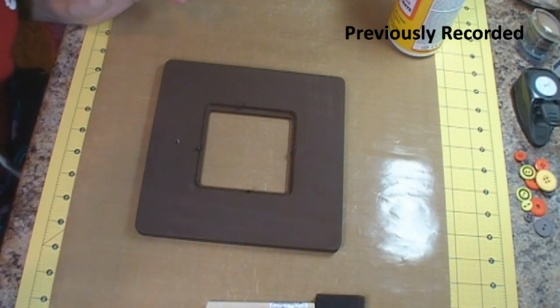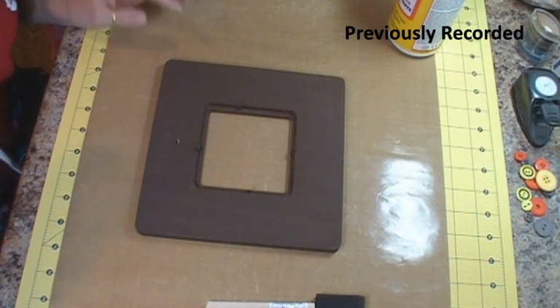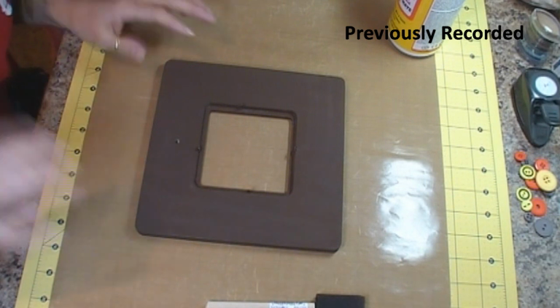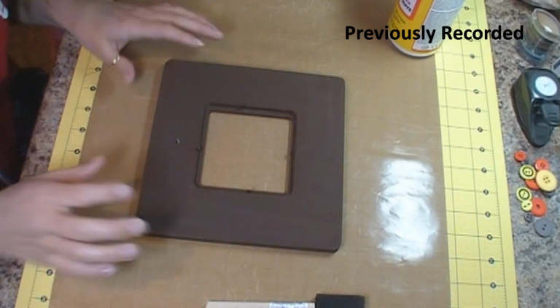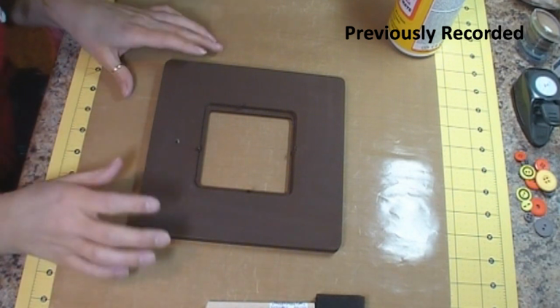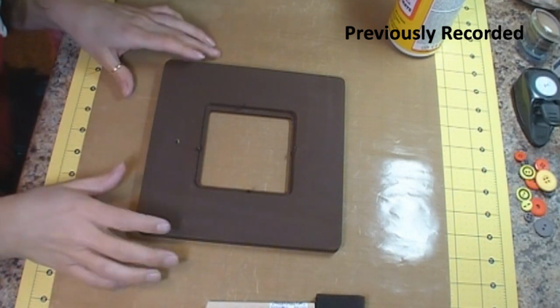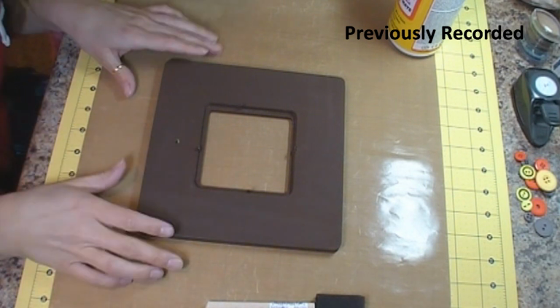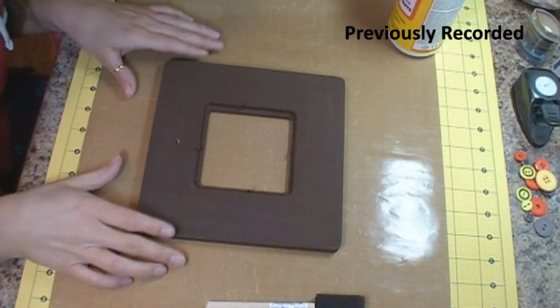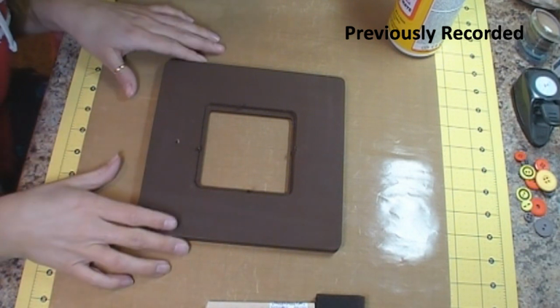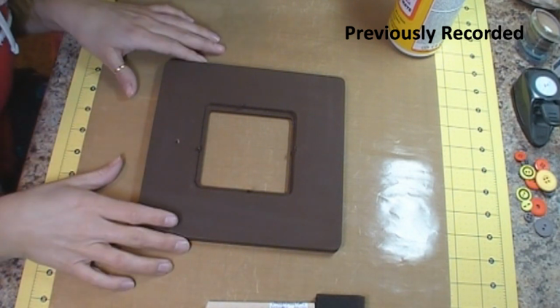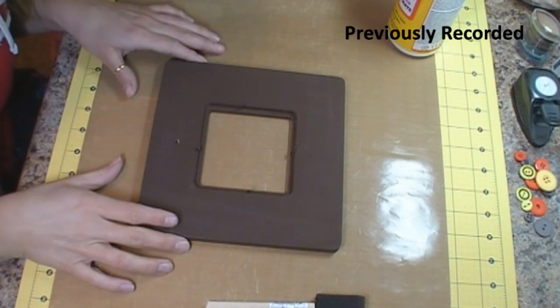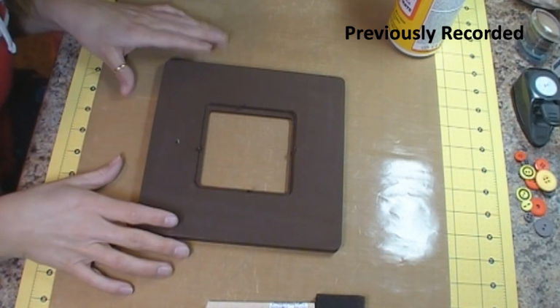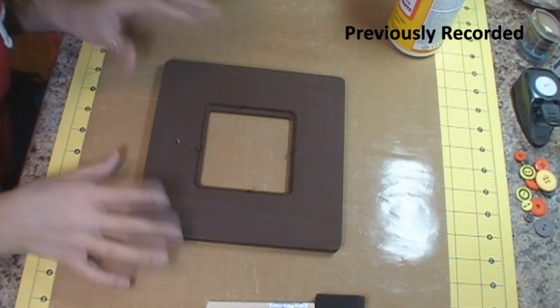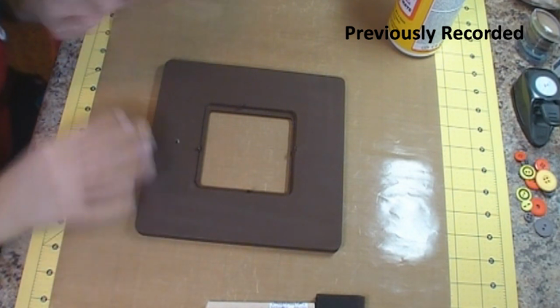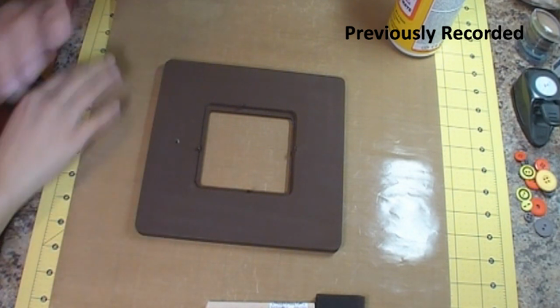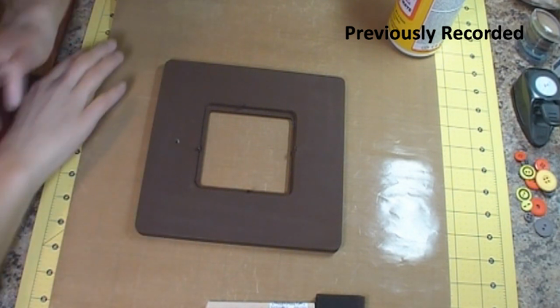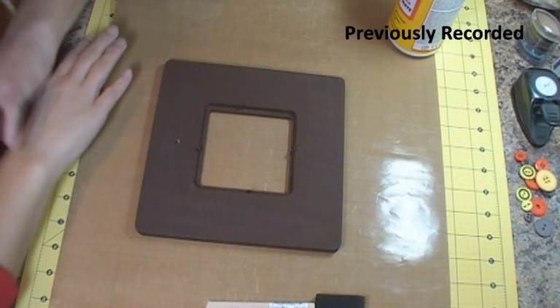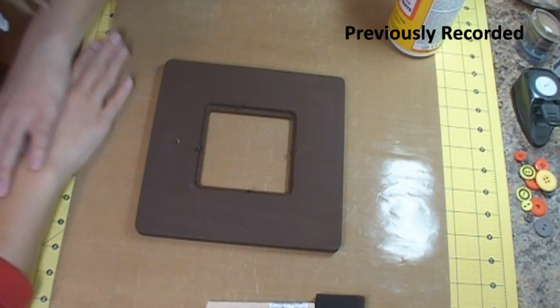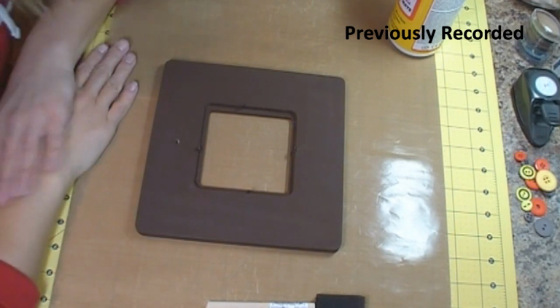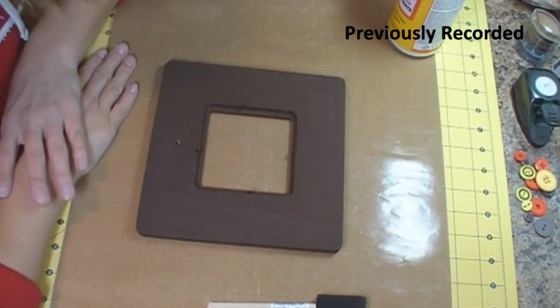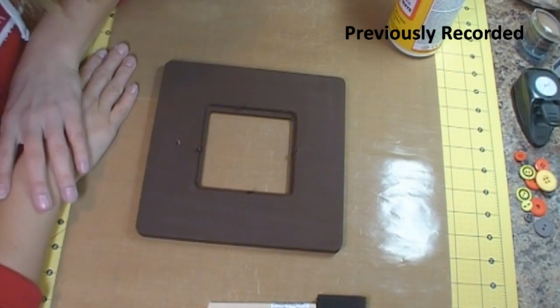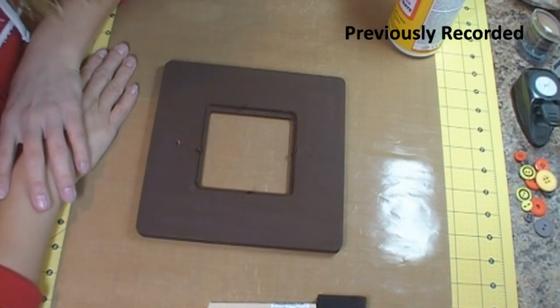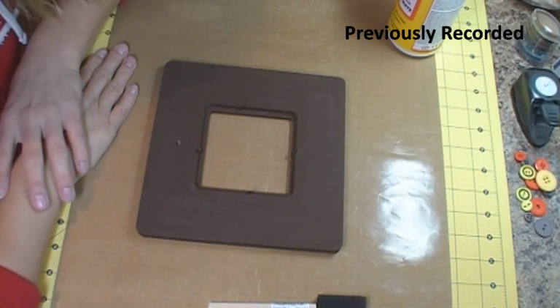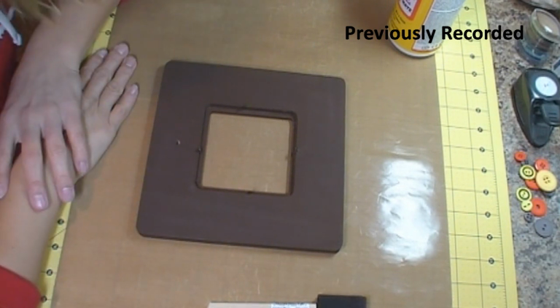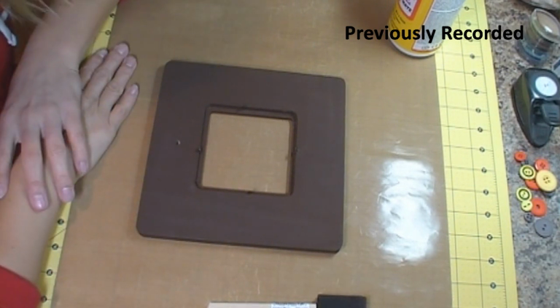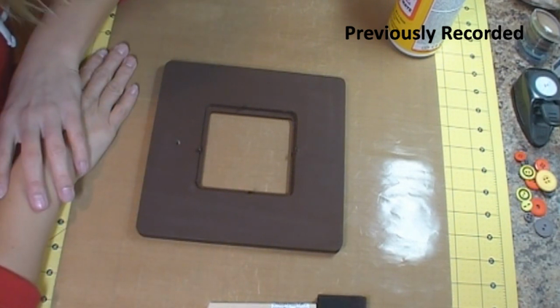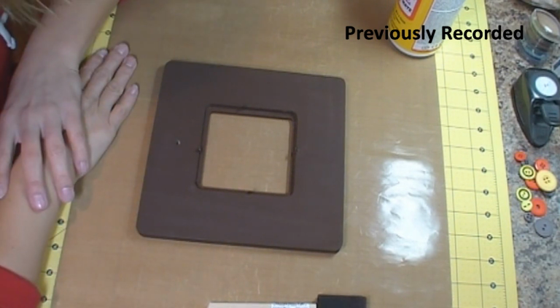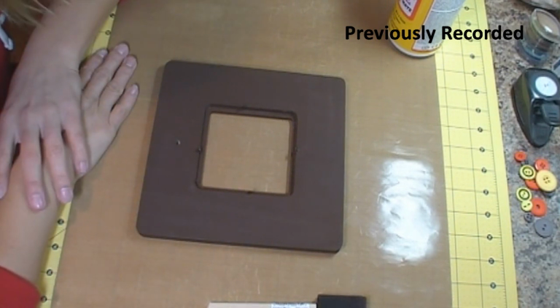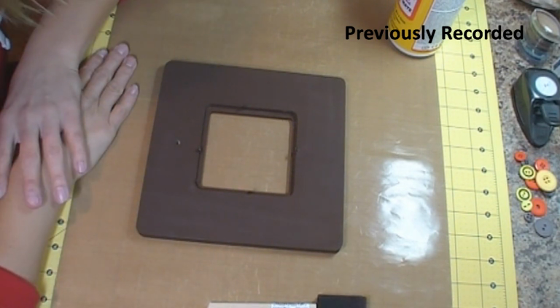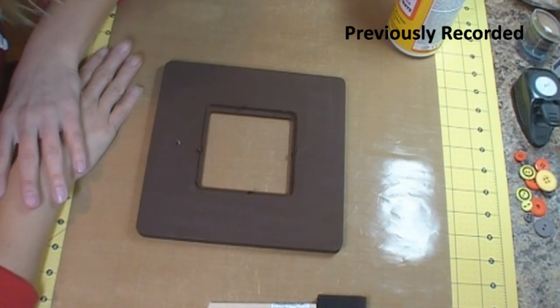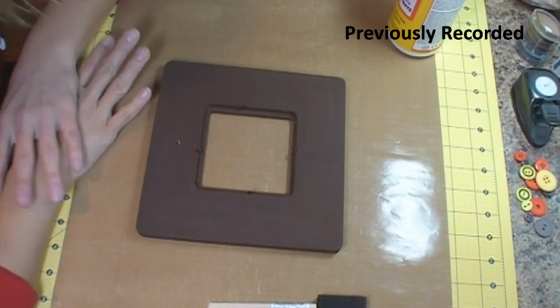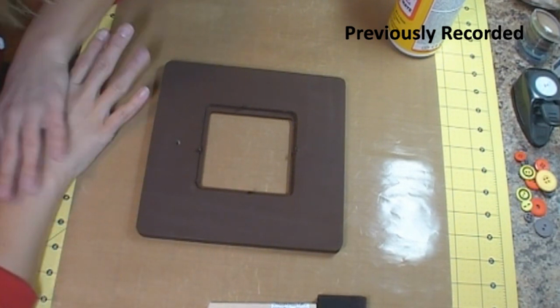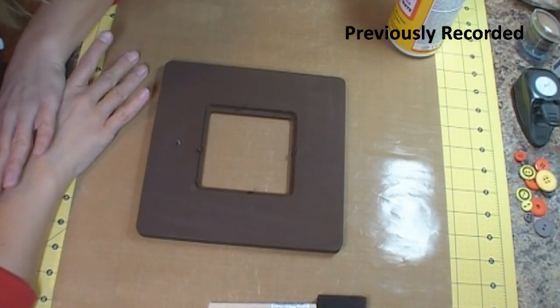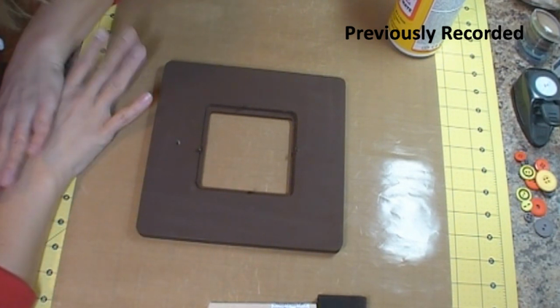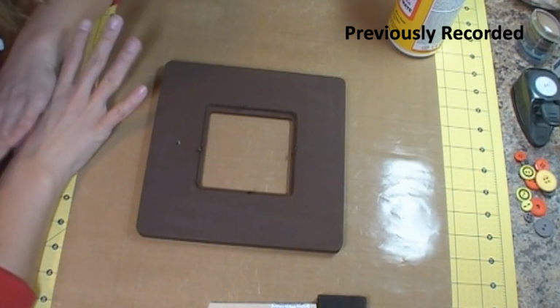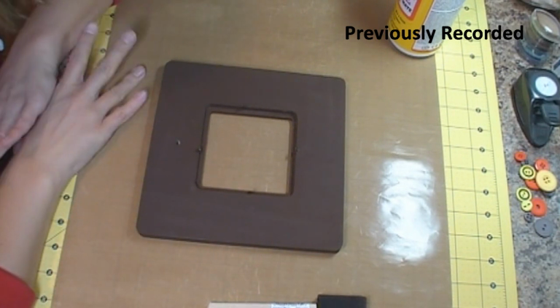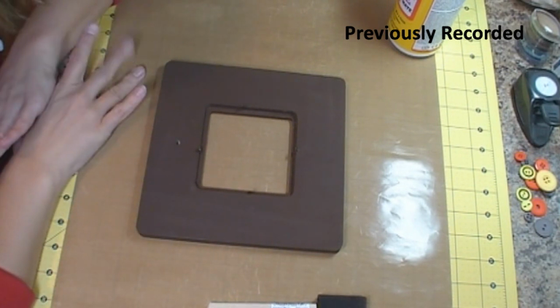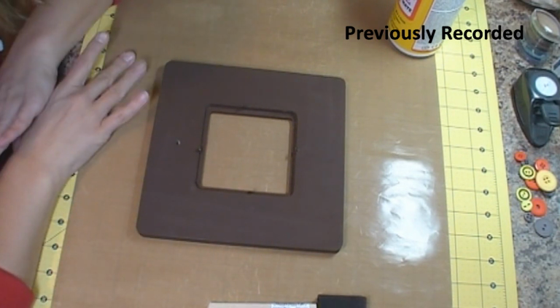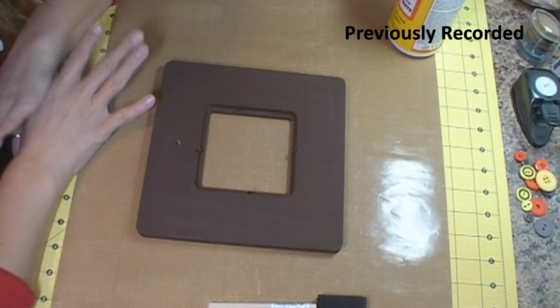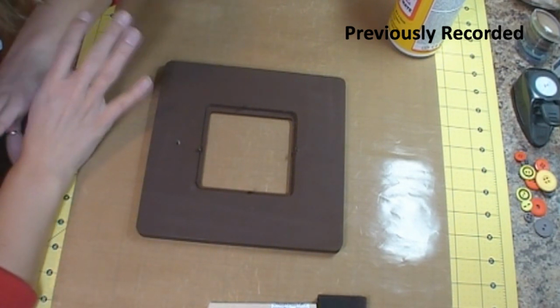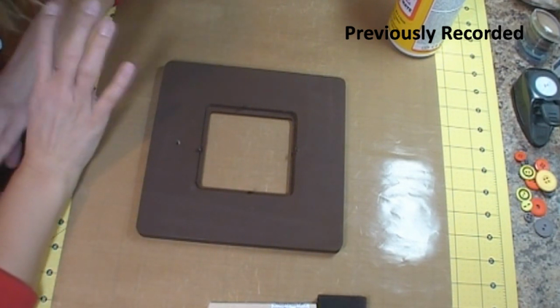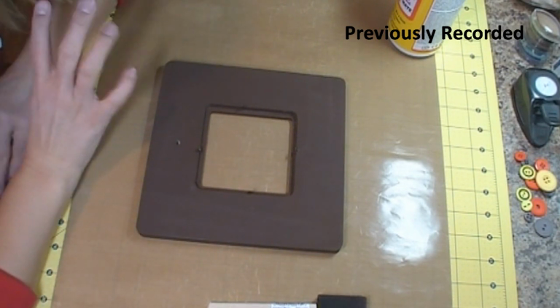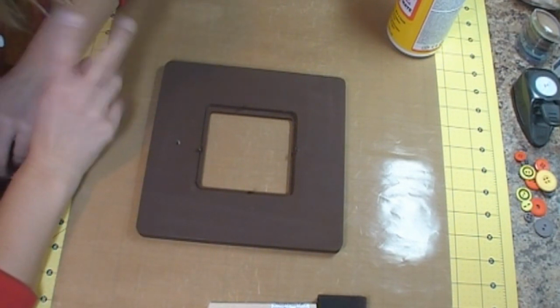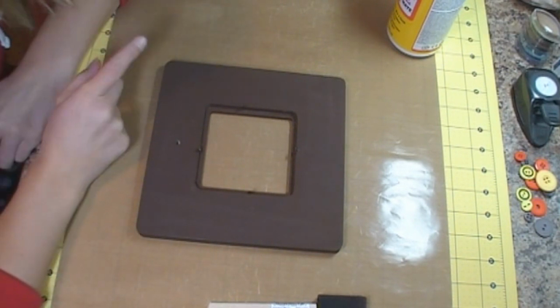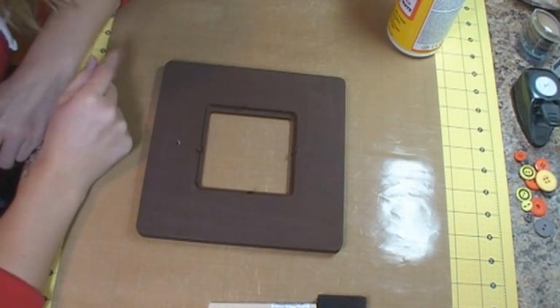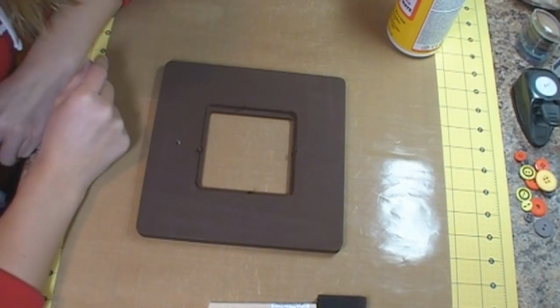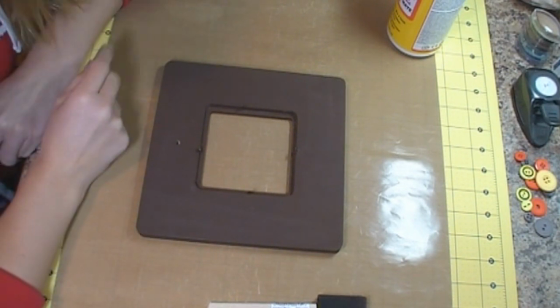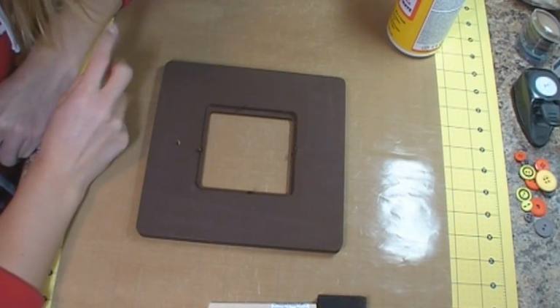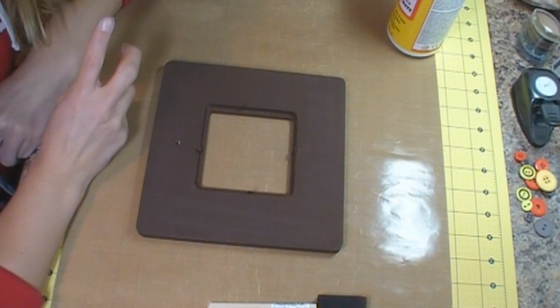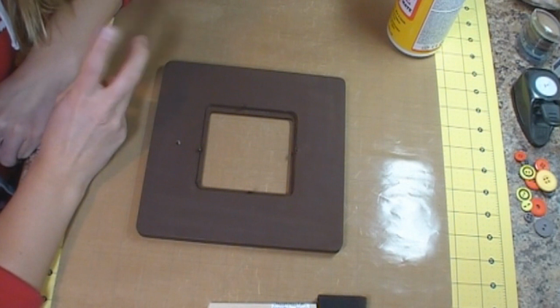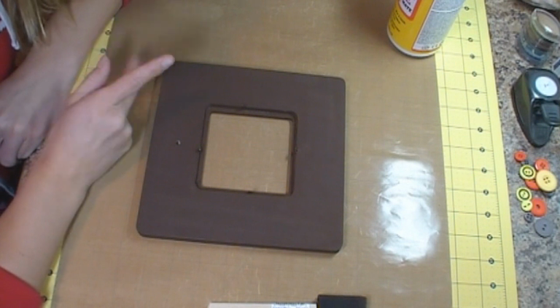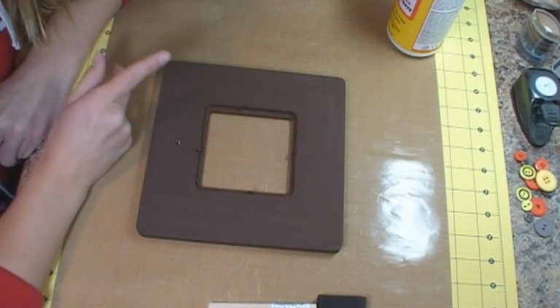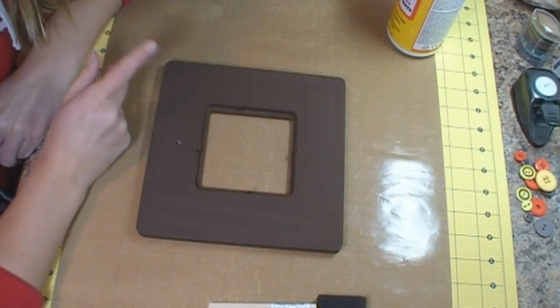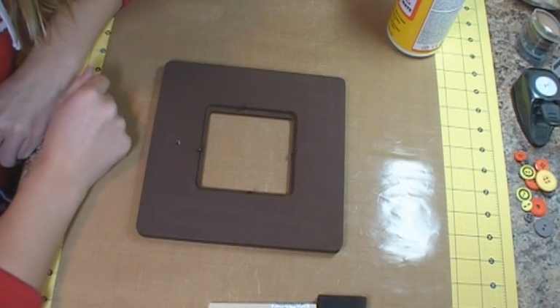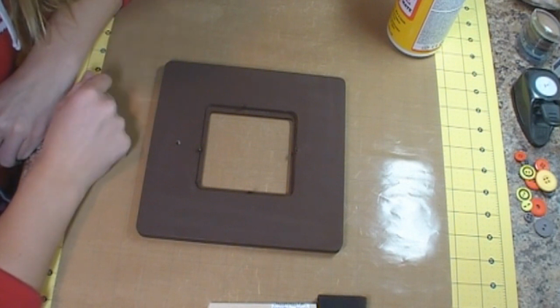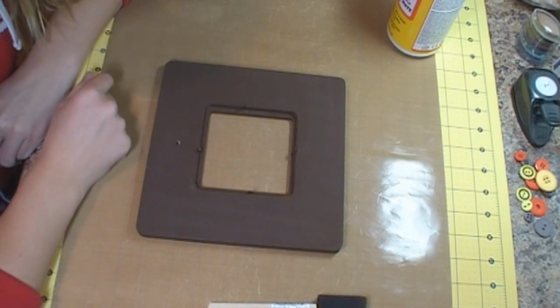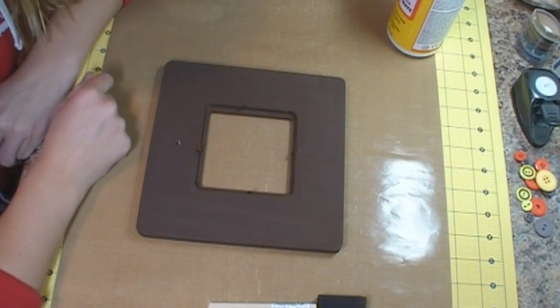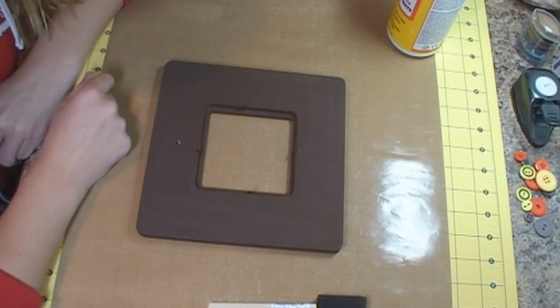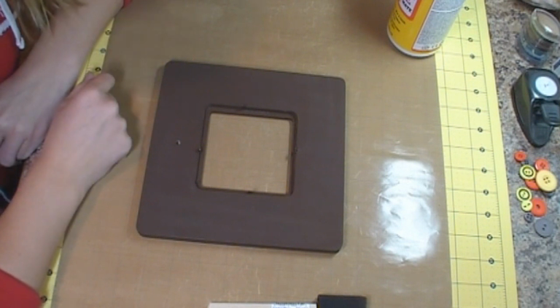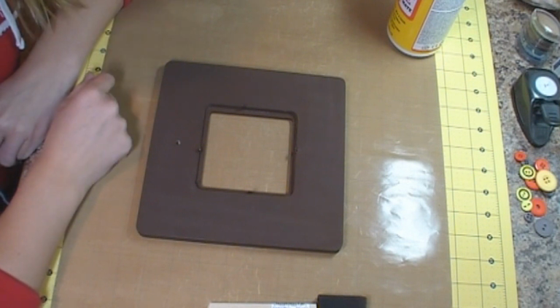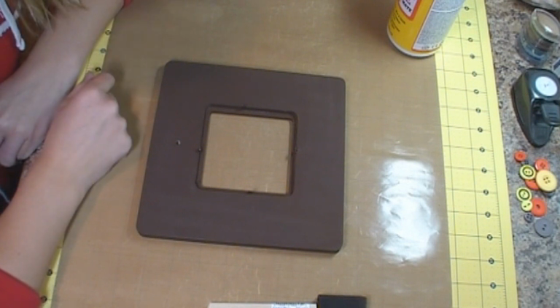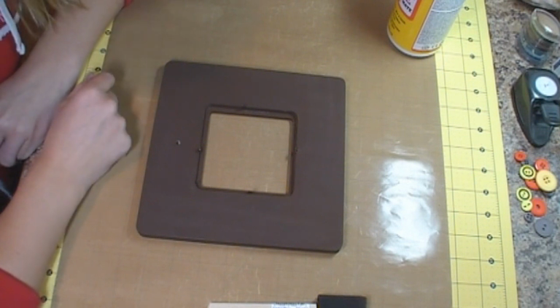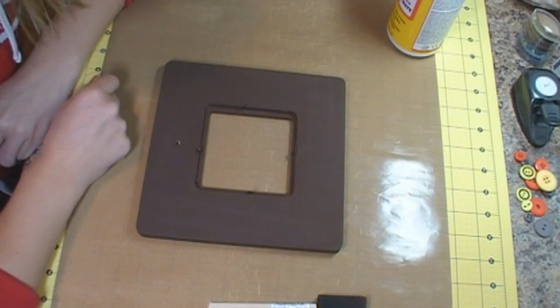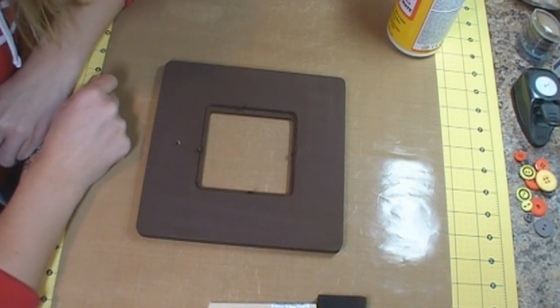Hello everybody, it's Shannon from CreativeCricutDesigns.blogspot.com and I wanted to just show you how I alter my wooden frames.